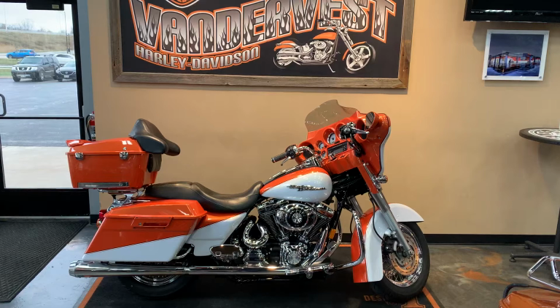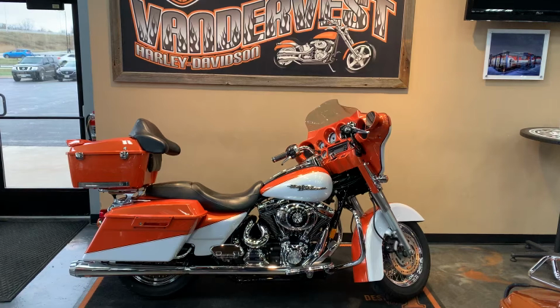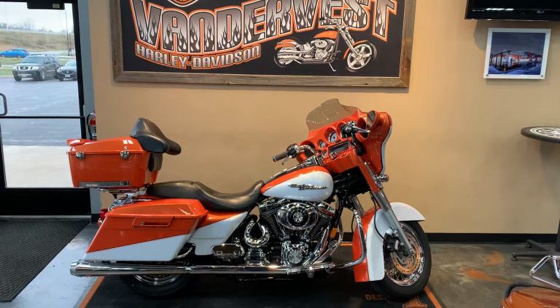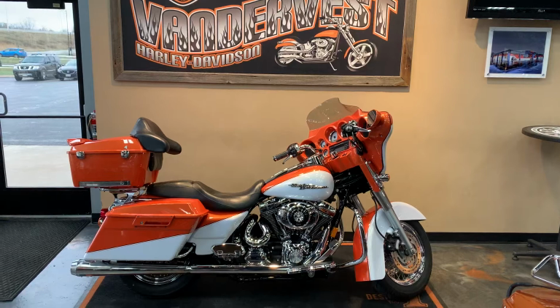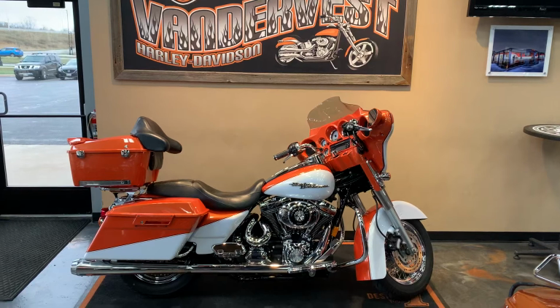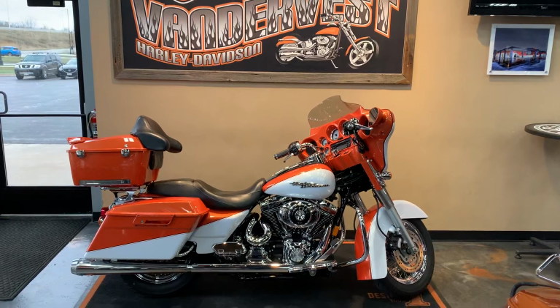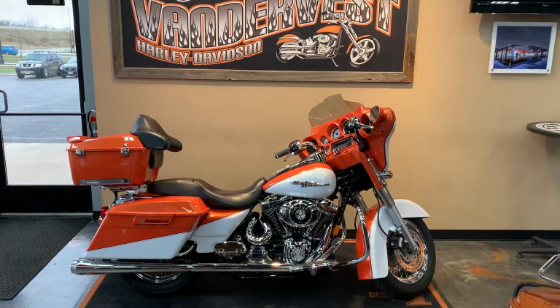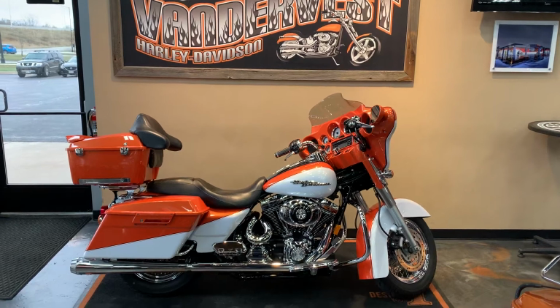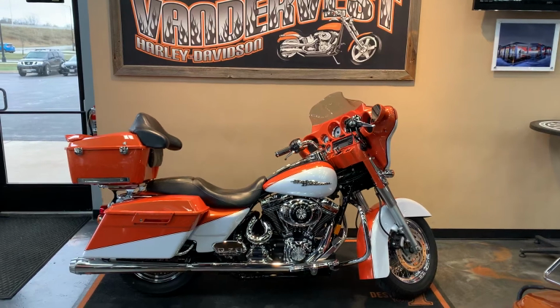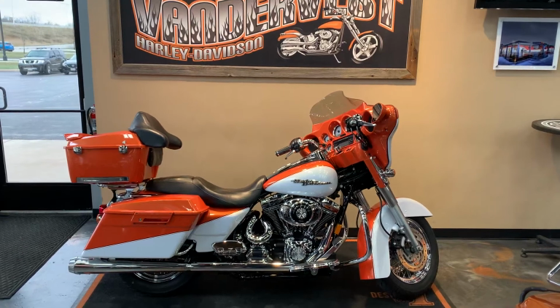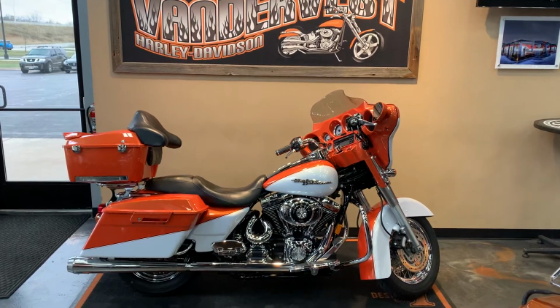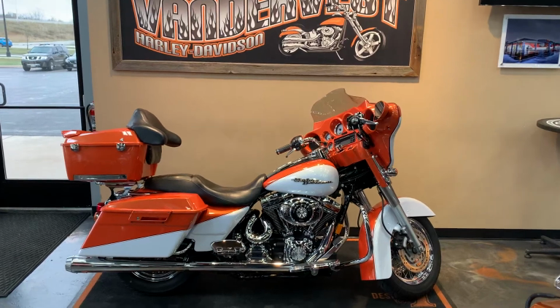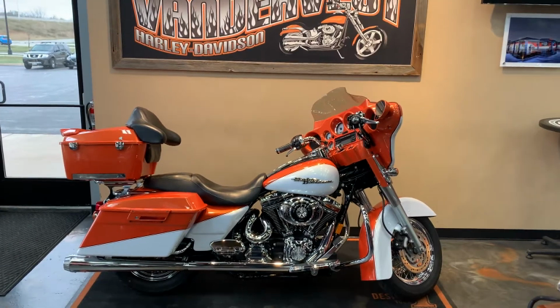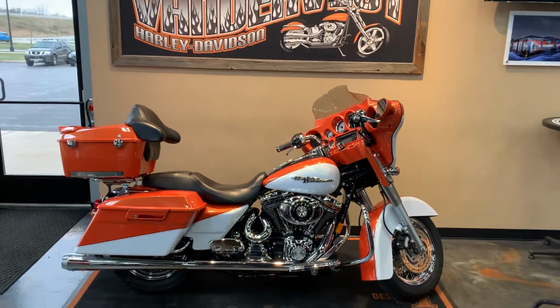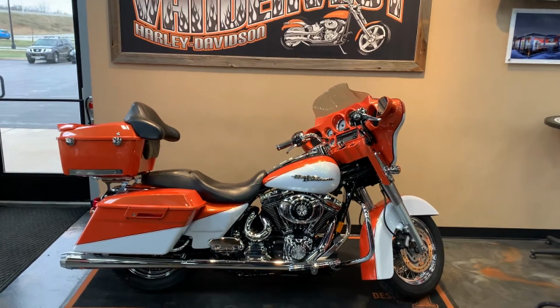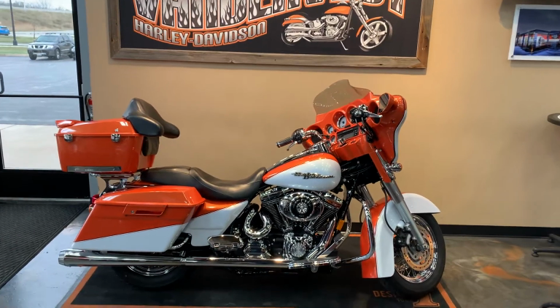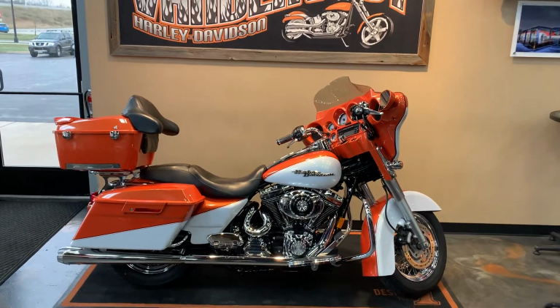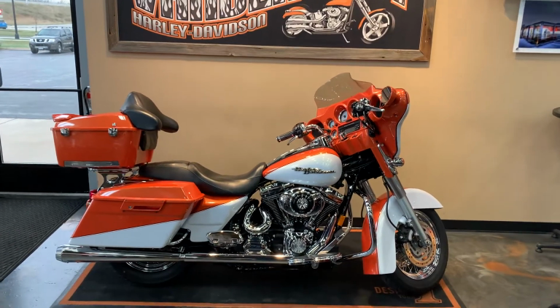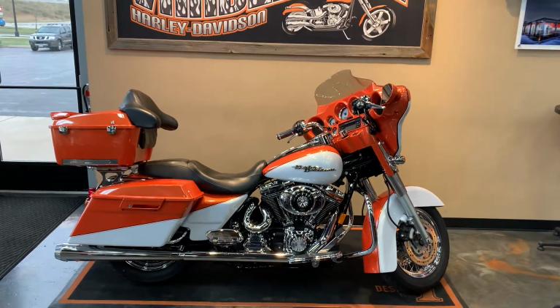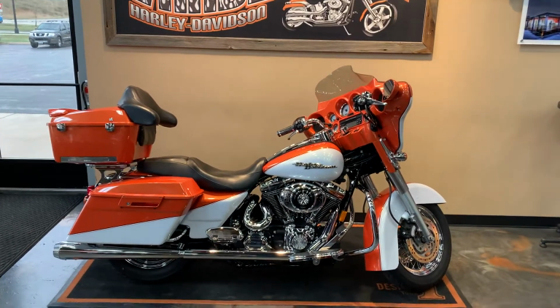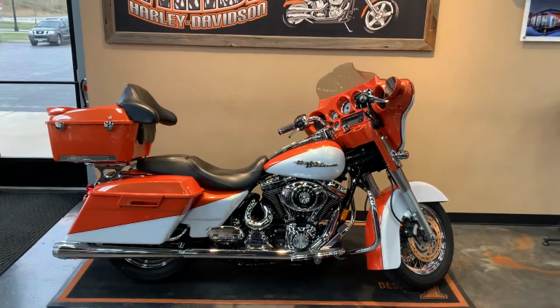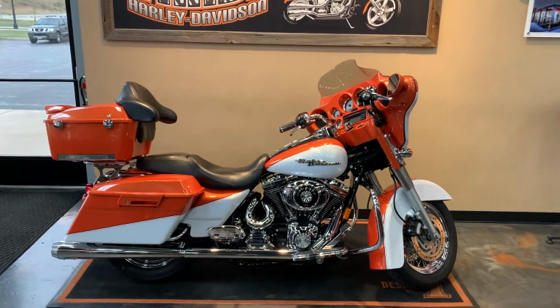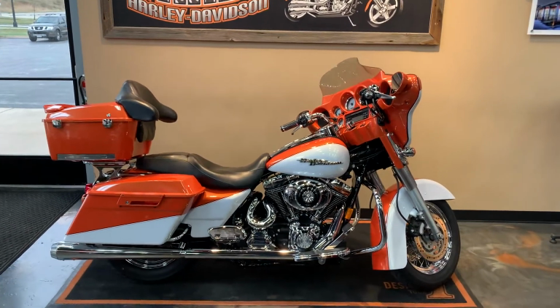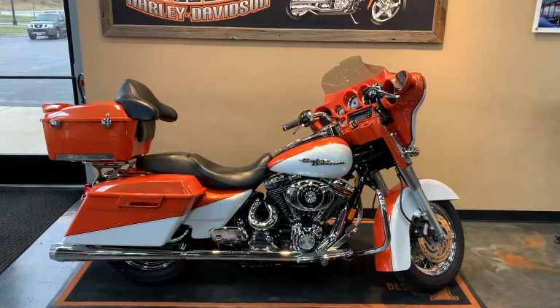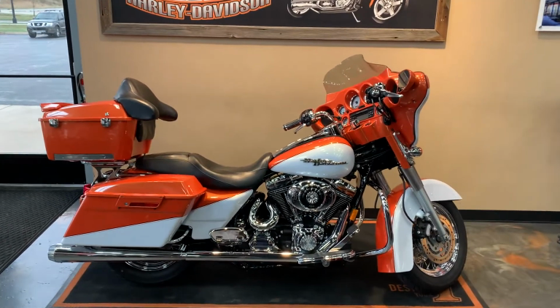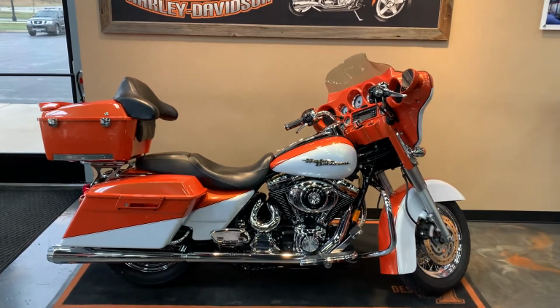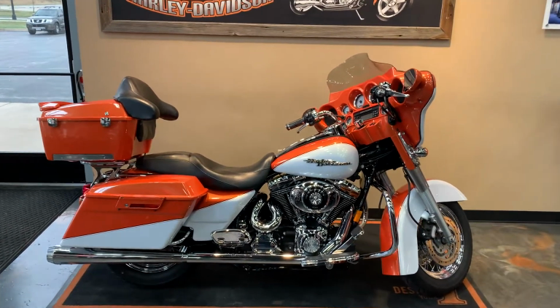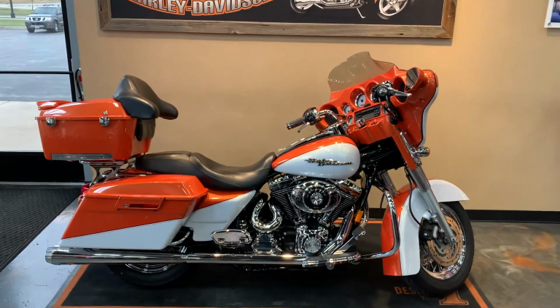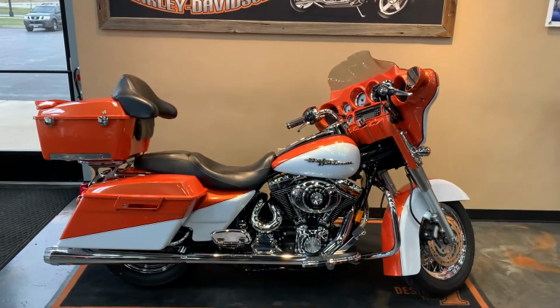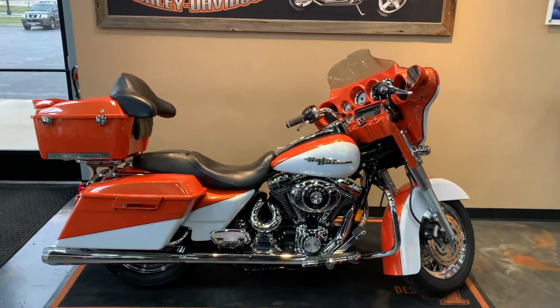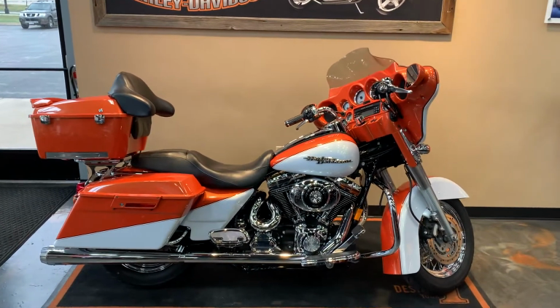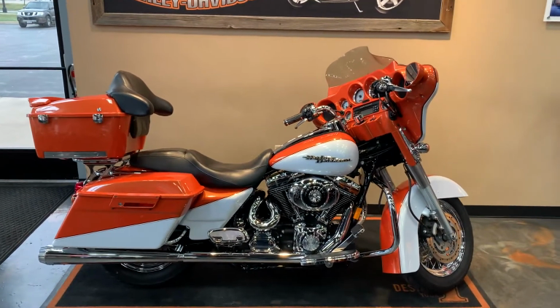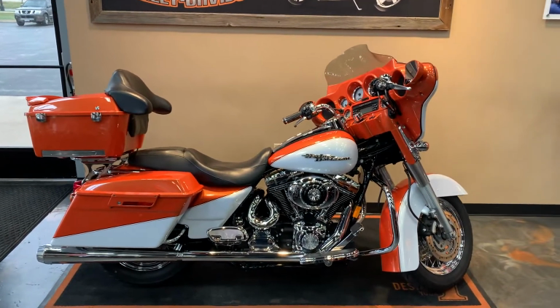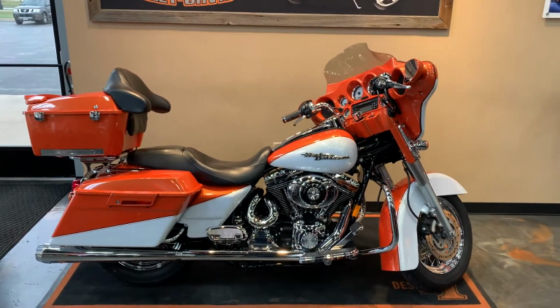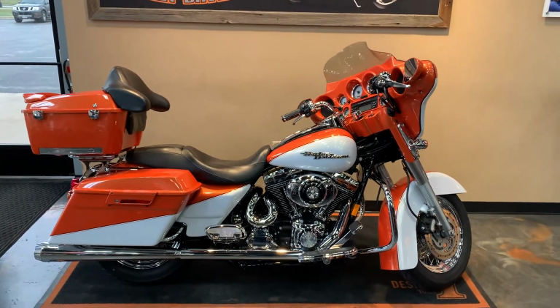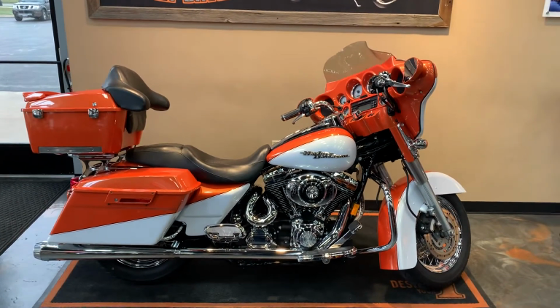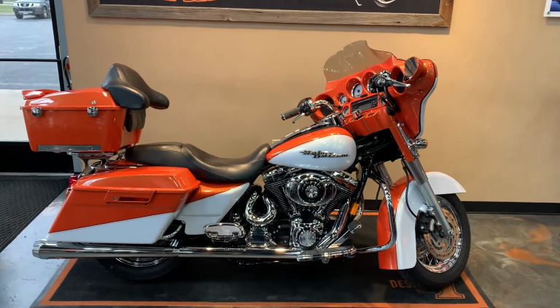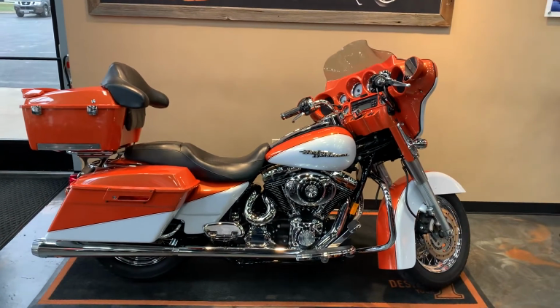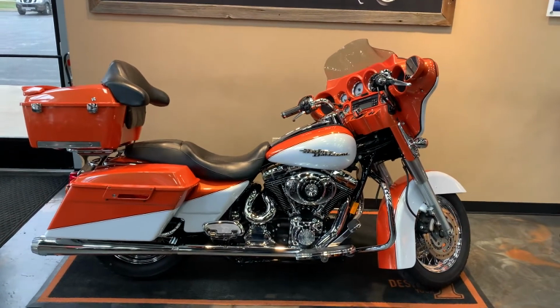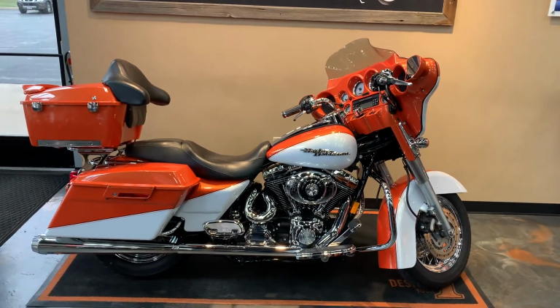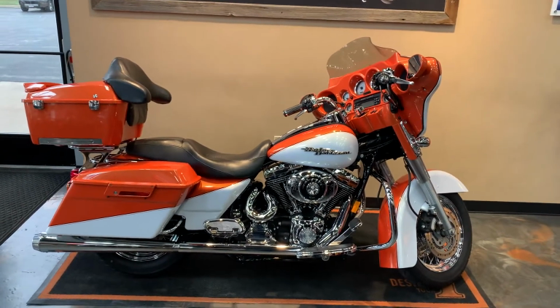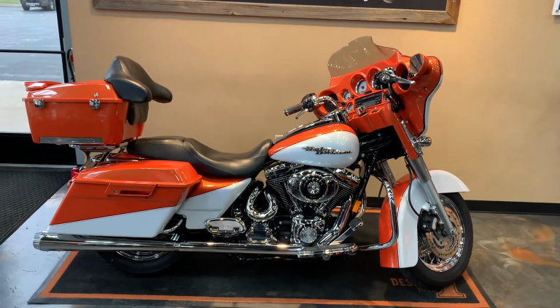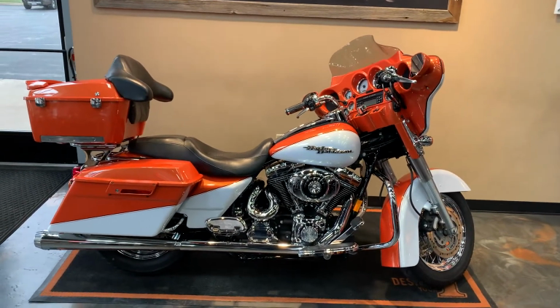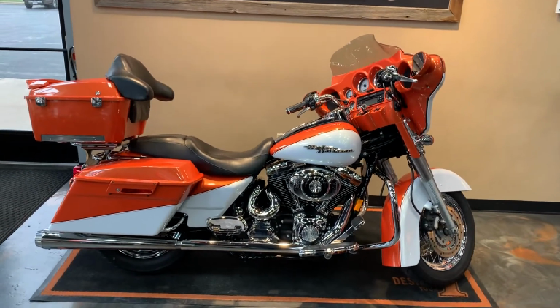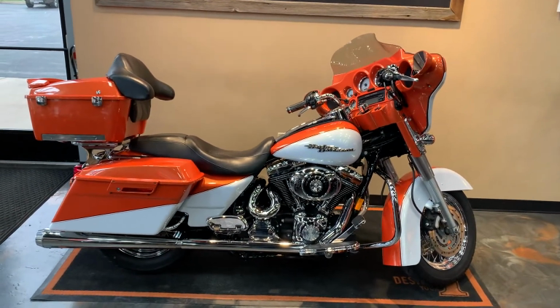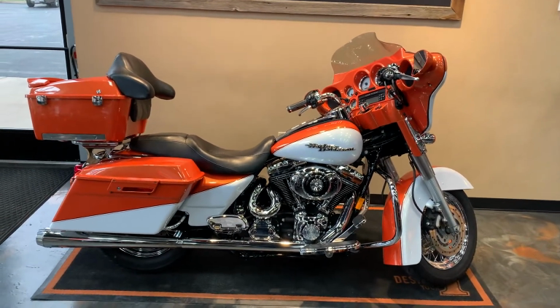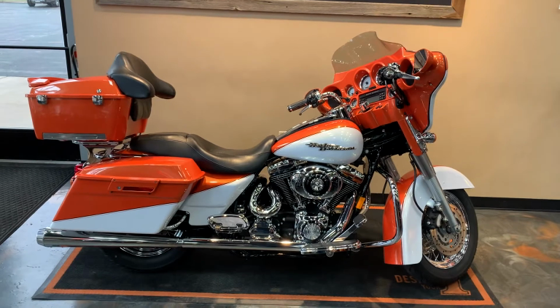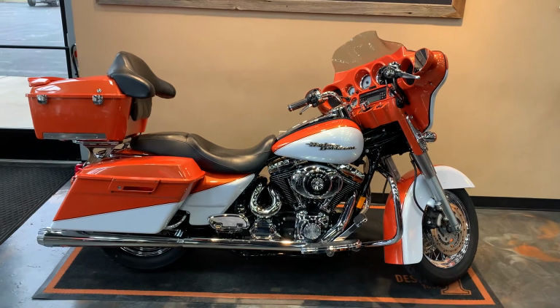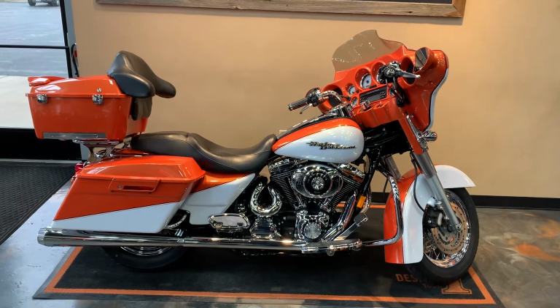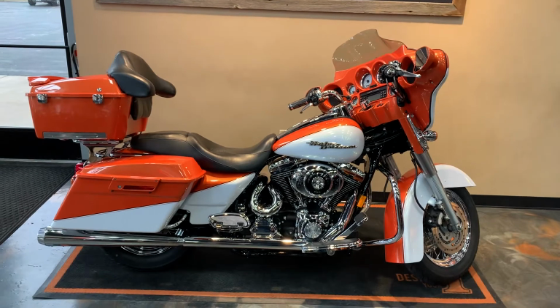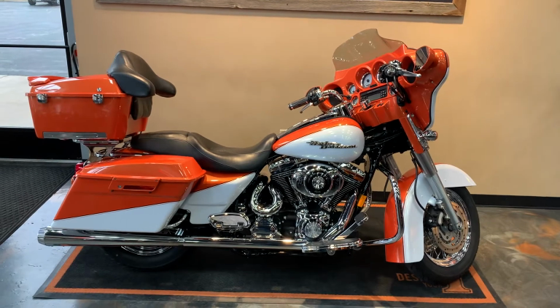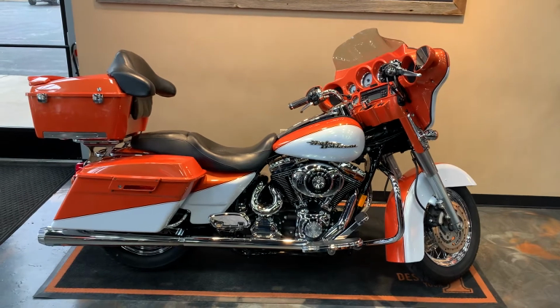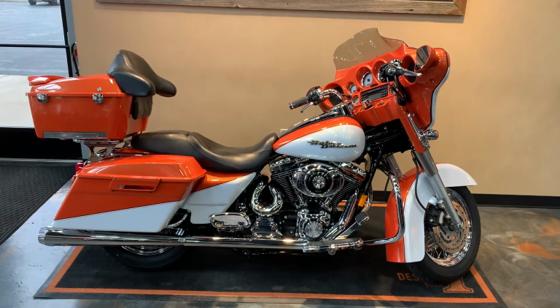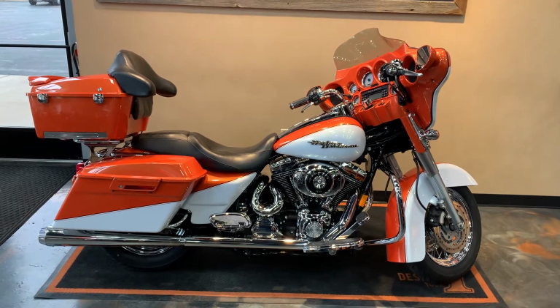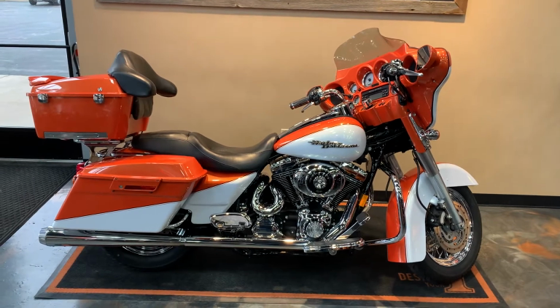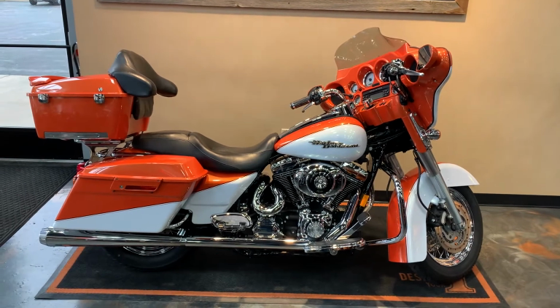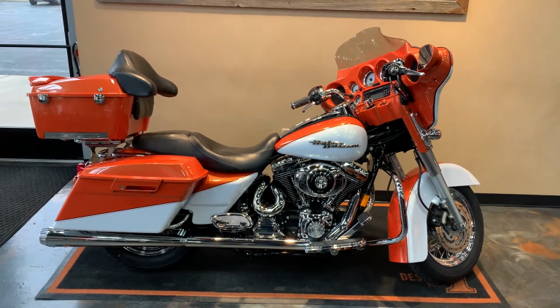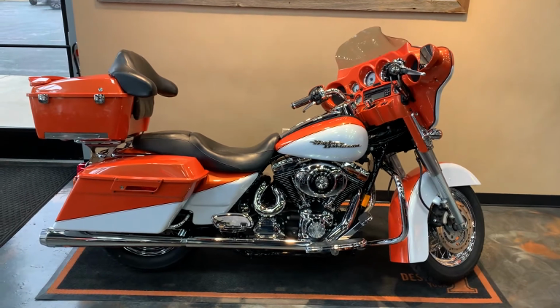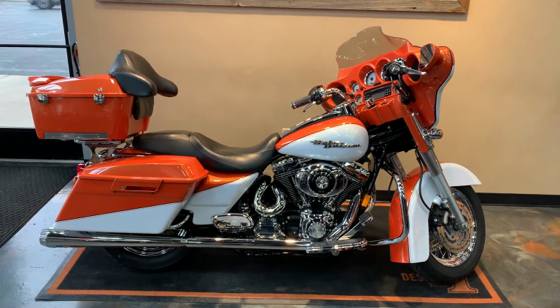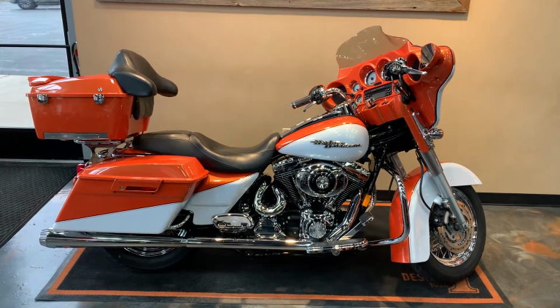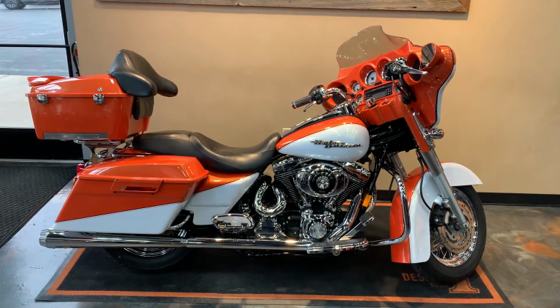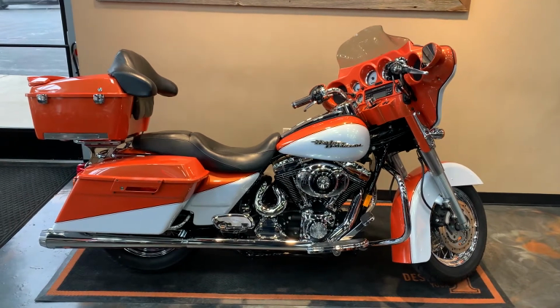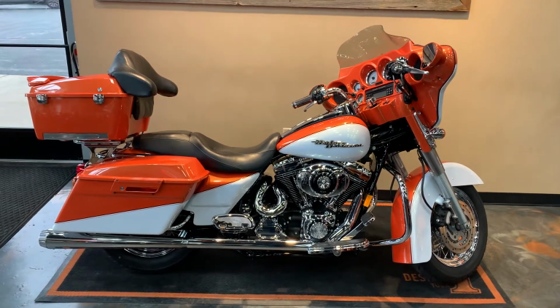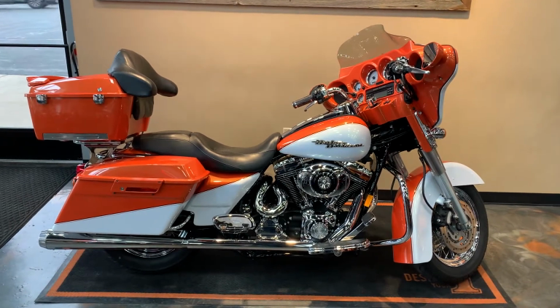Here we have a 2006 Street Glide with some nice accessories on it. Our color is going to be white with Howard Davis and orange.